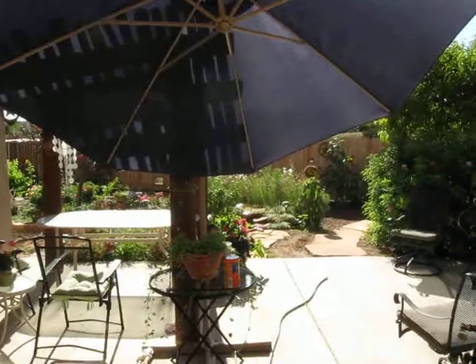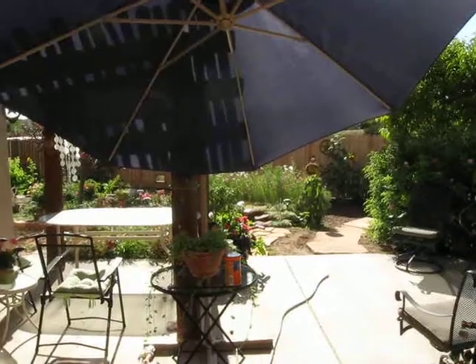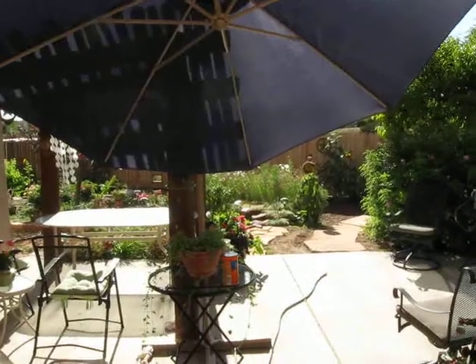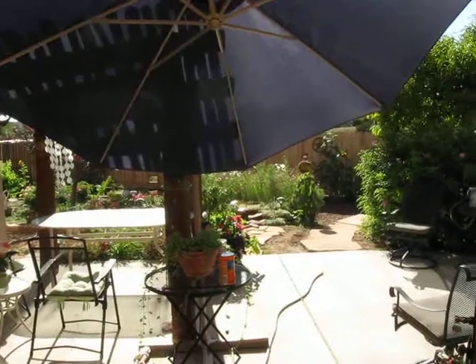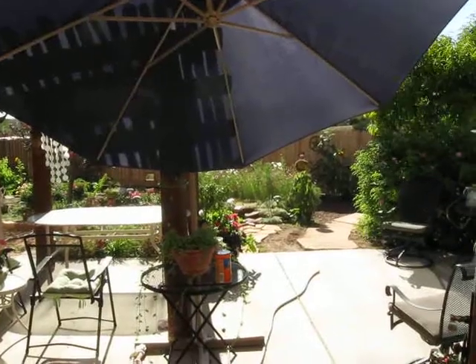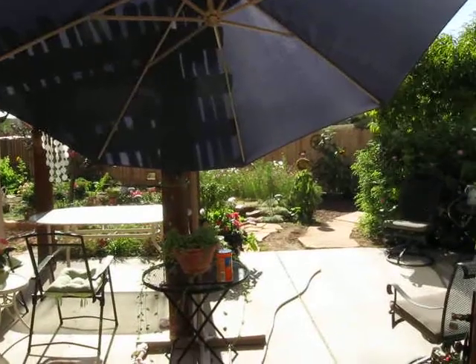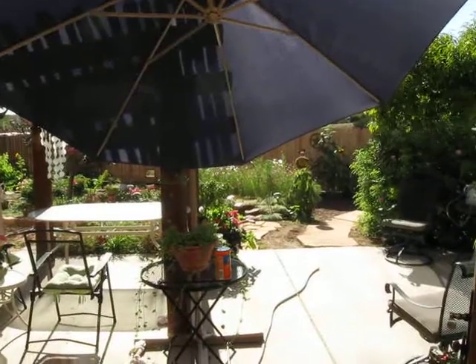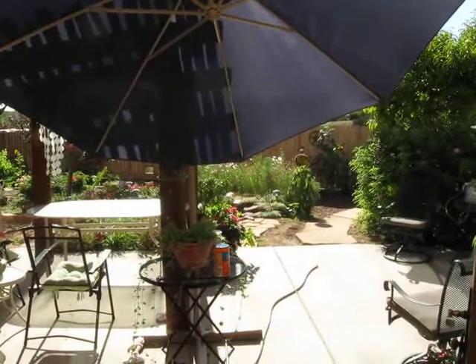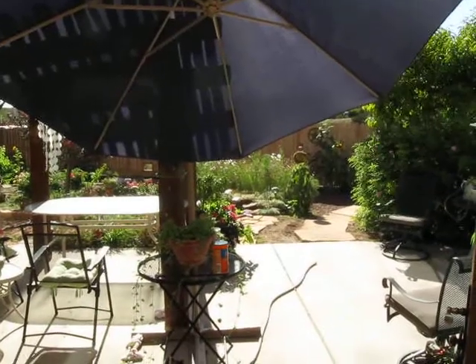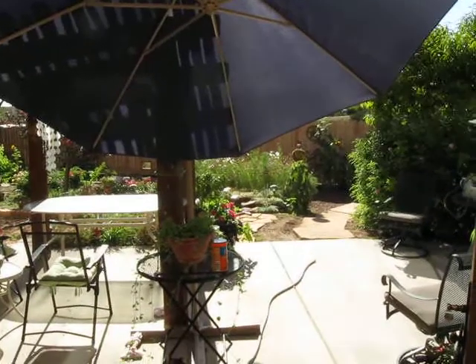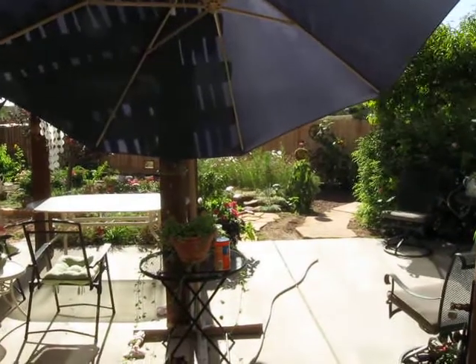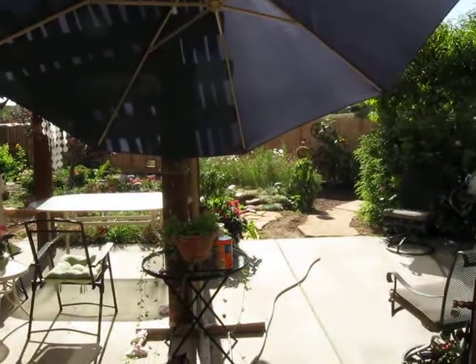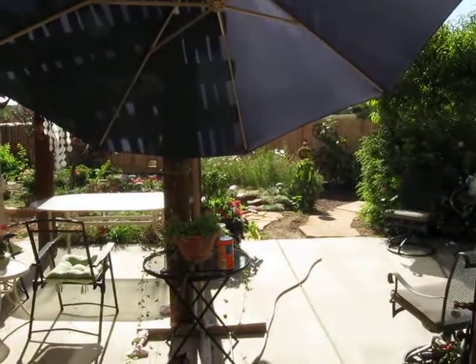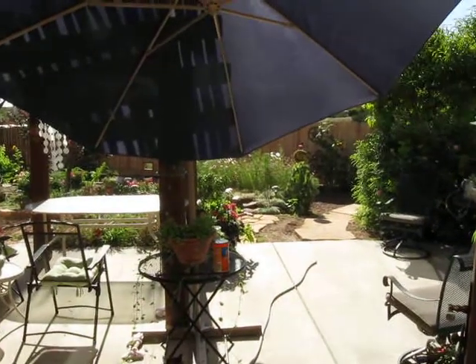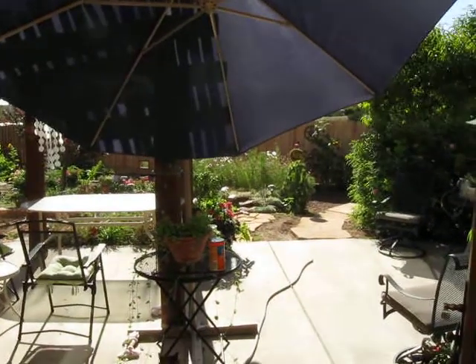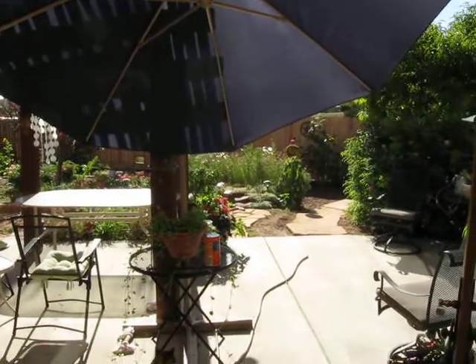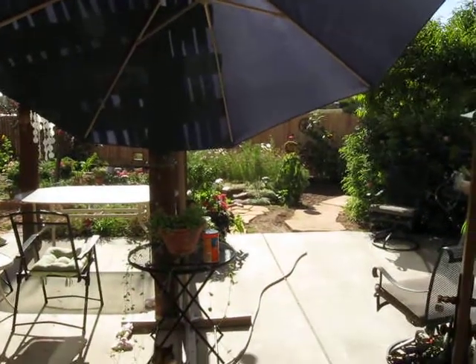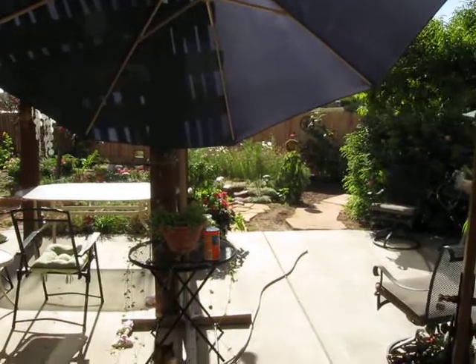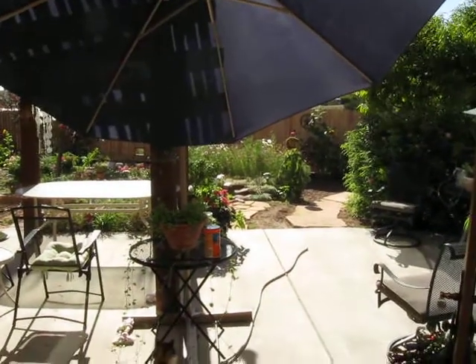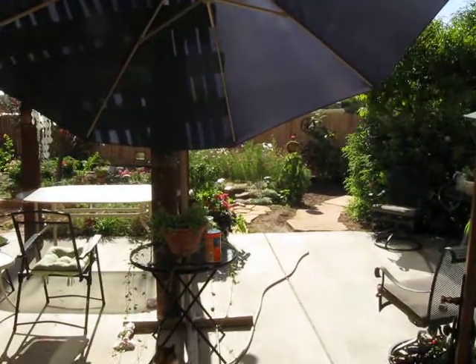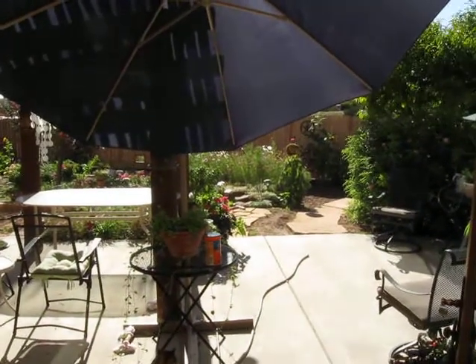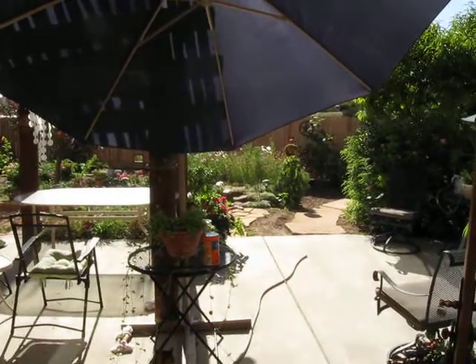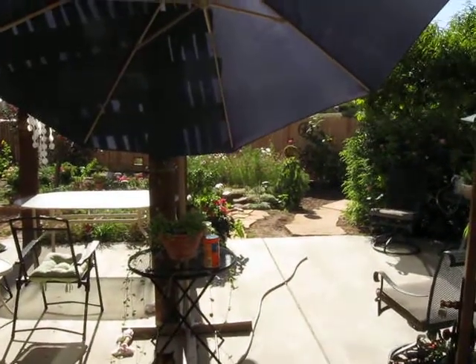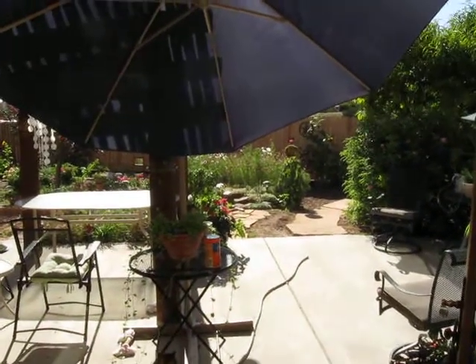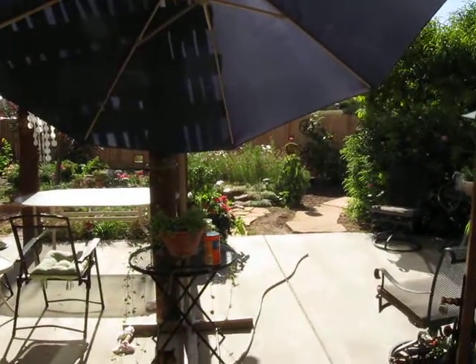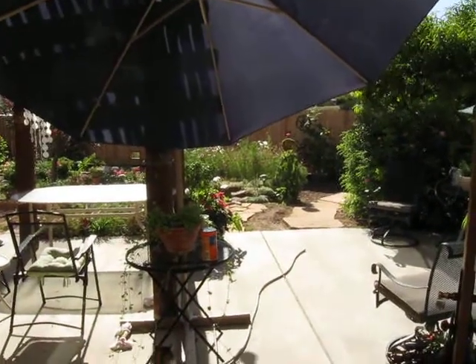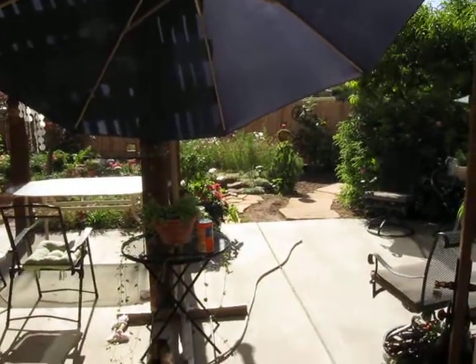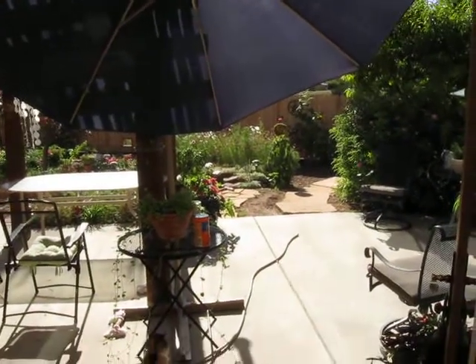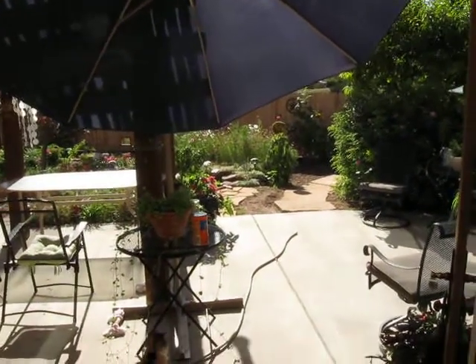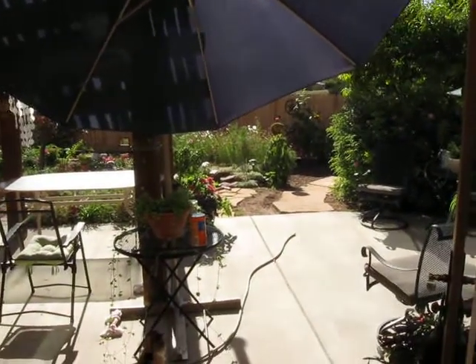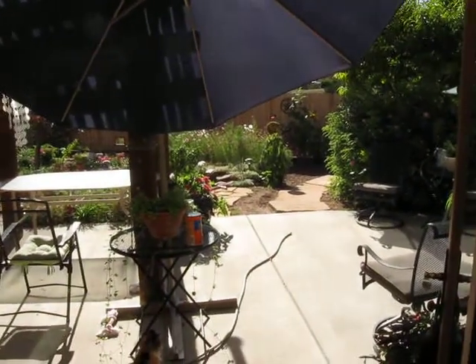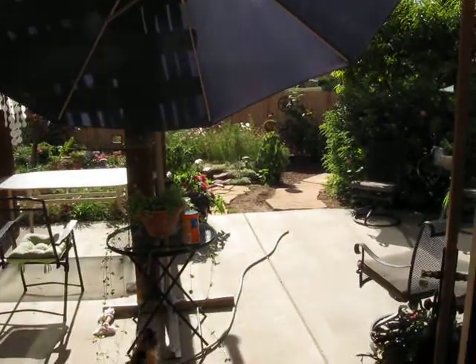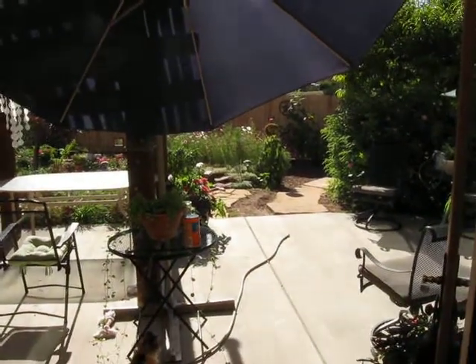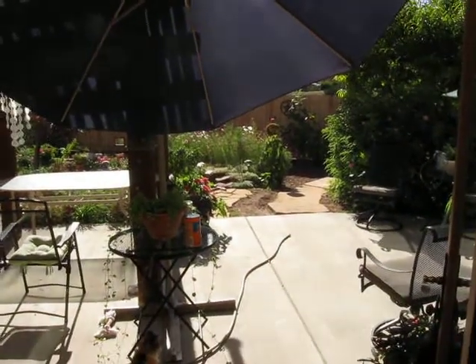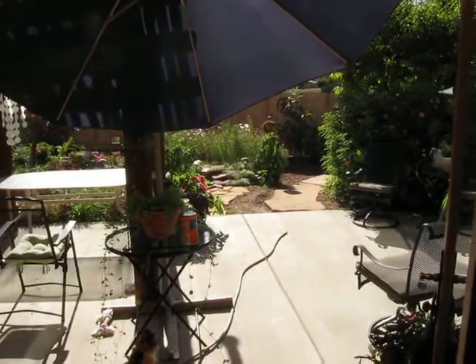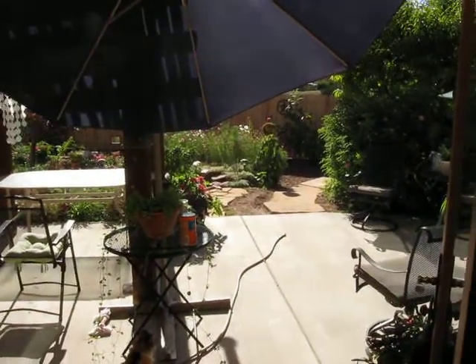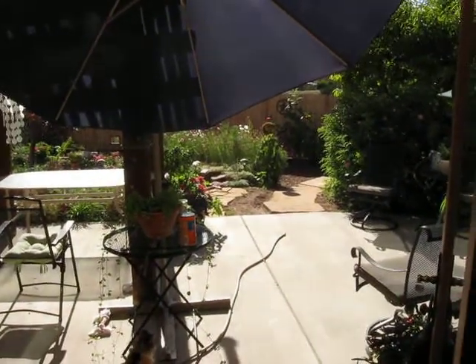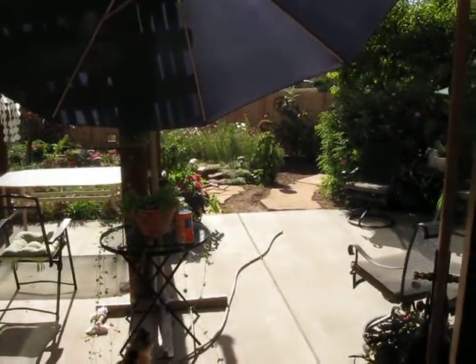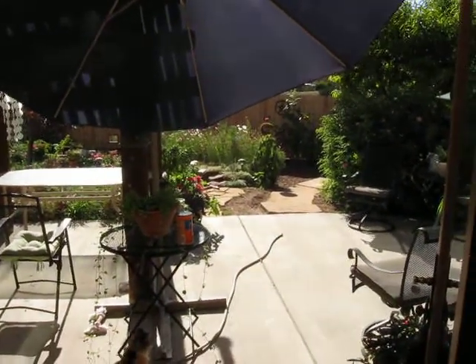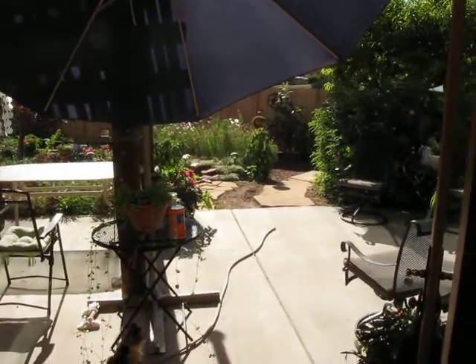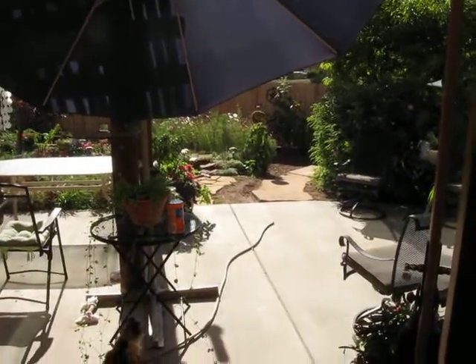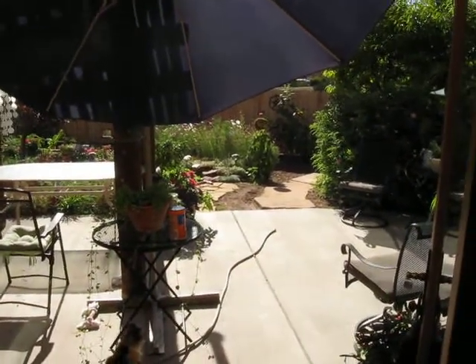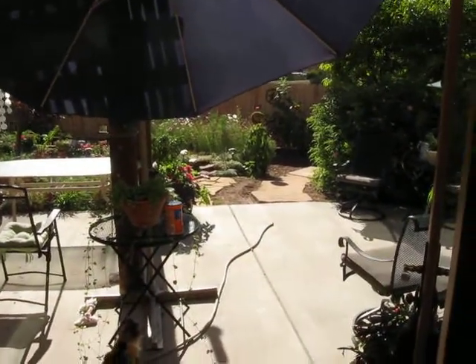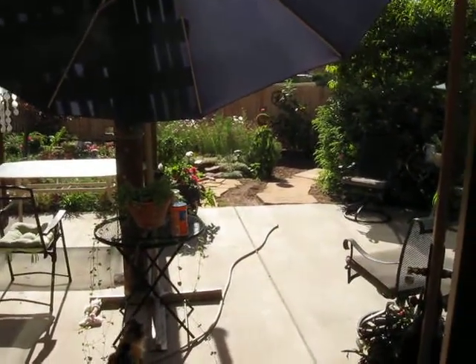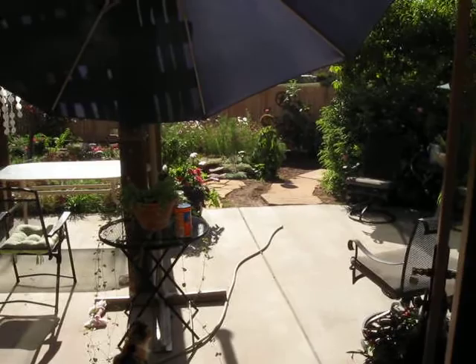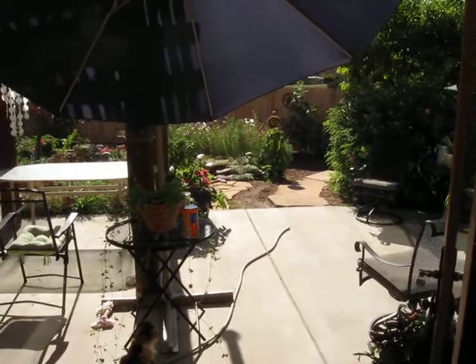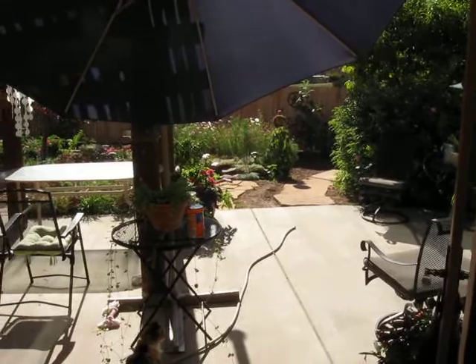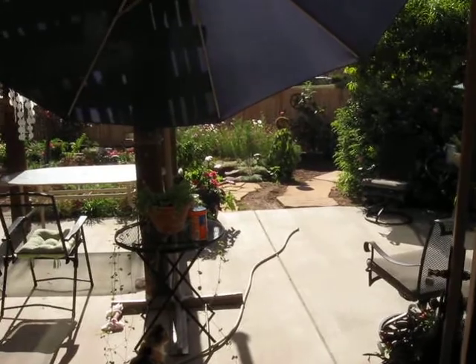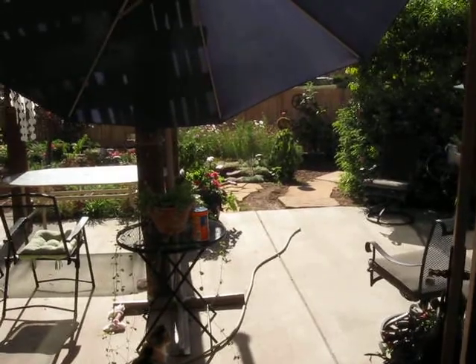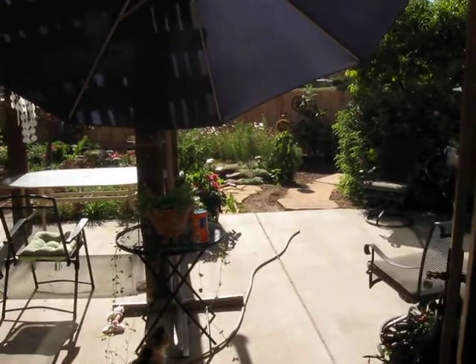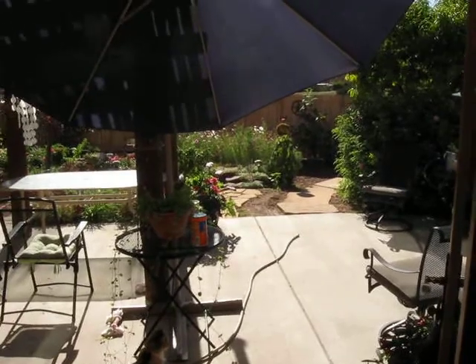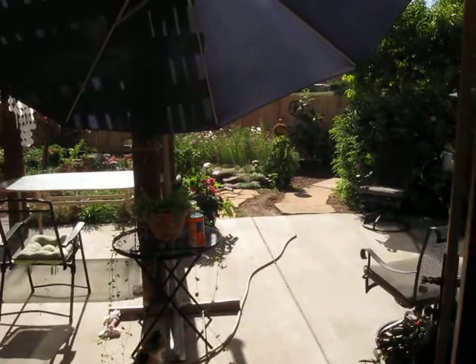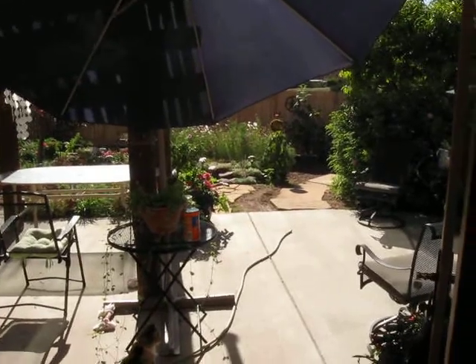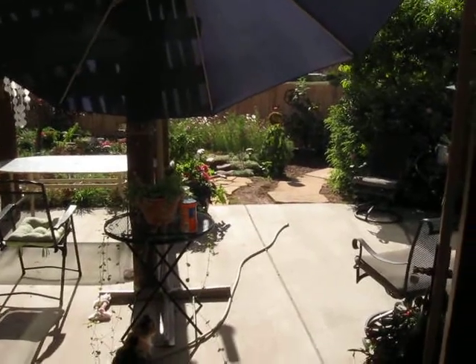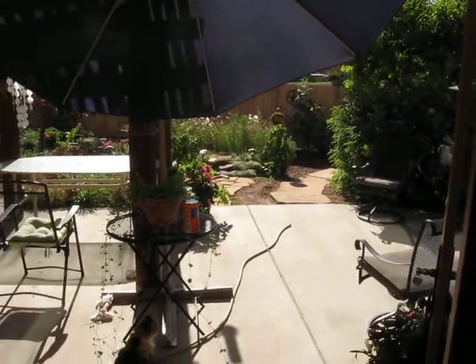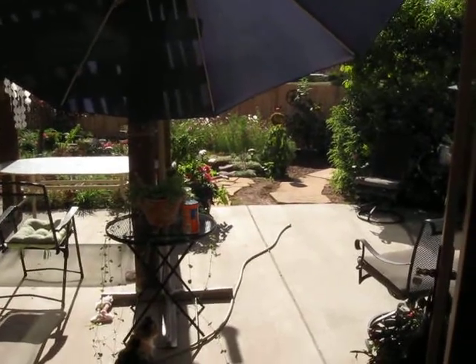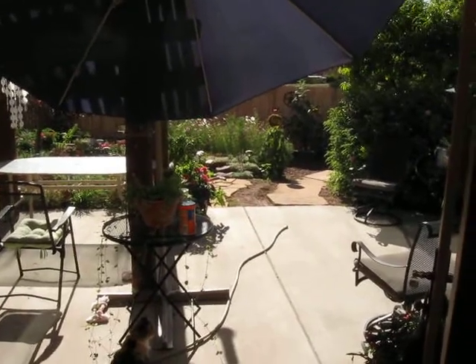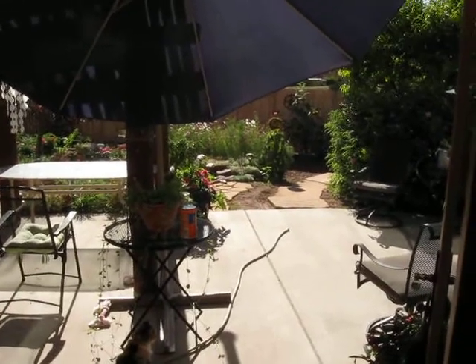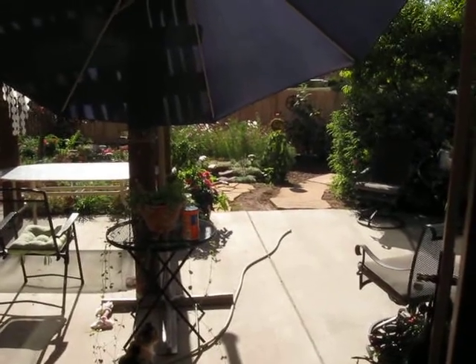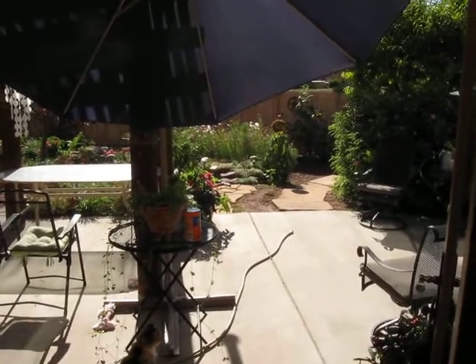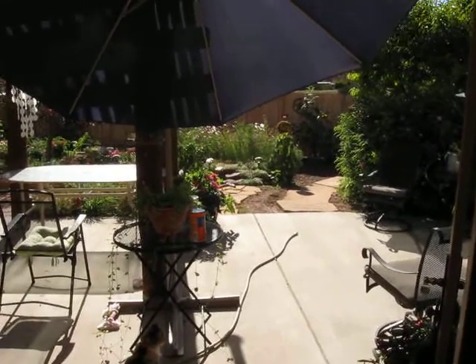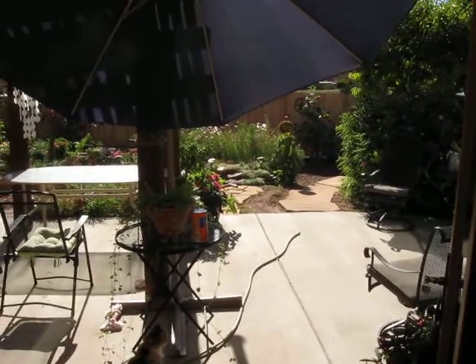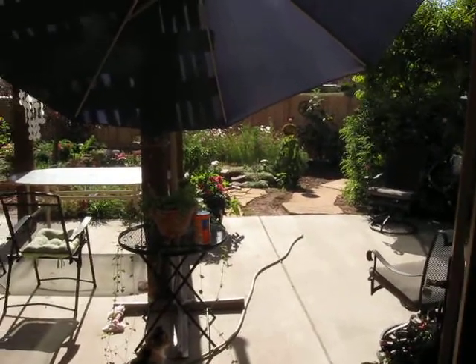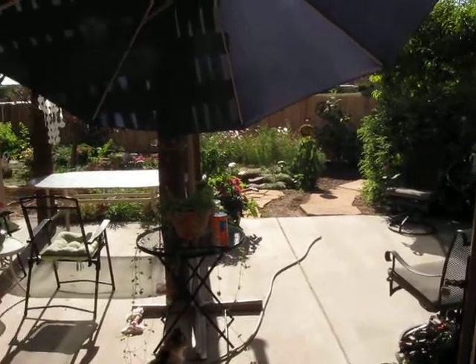Okay, Ben, this is for you. It's called 'My Garden Ain't All That.' So I'm standing in the kitchen at this point.